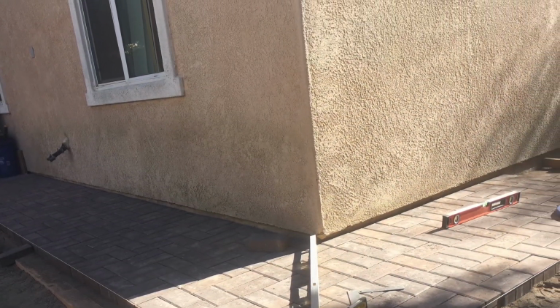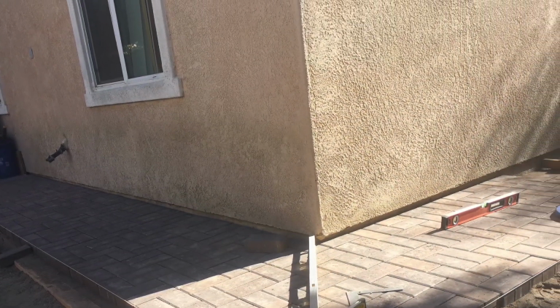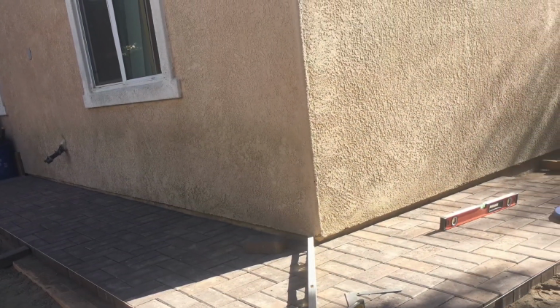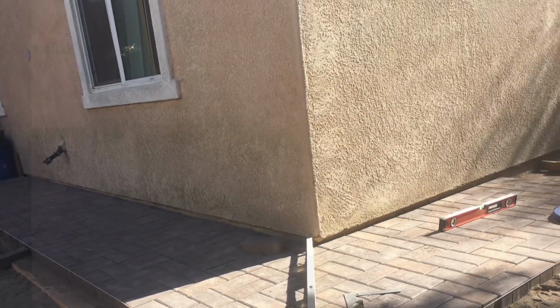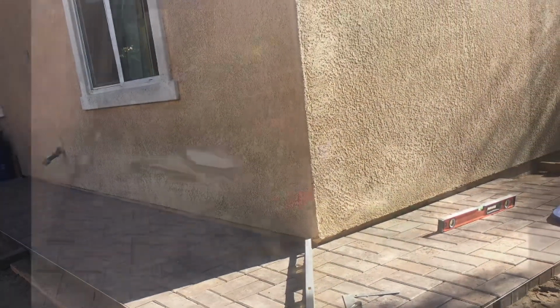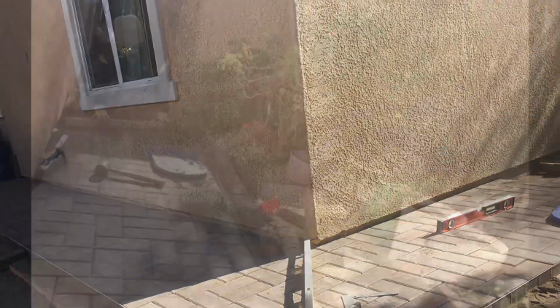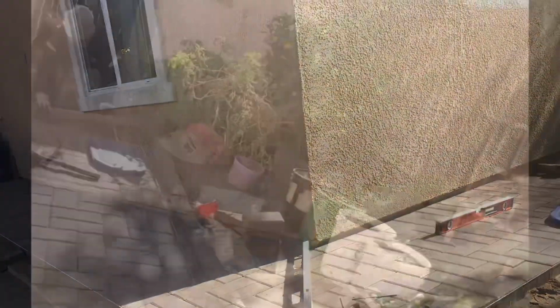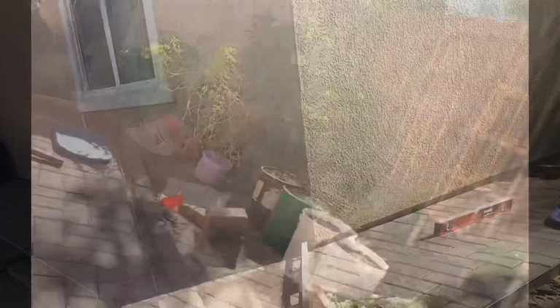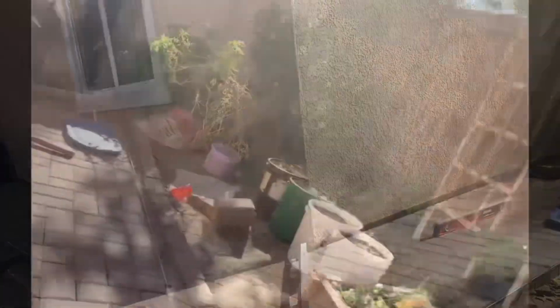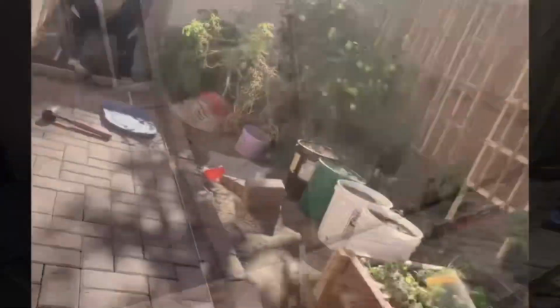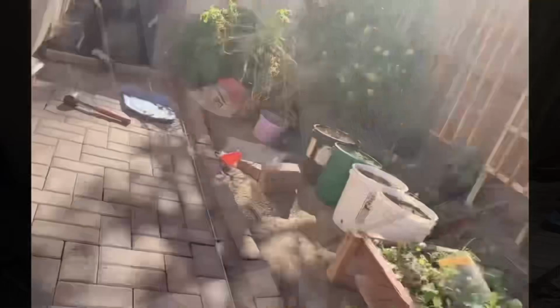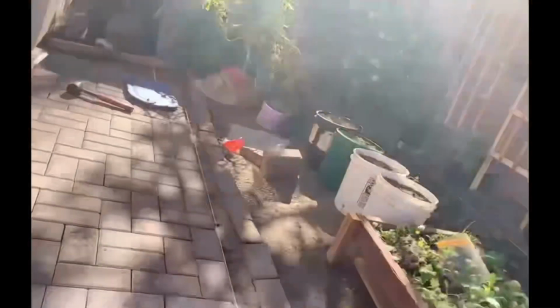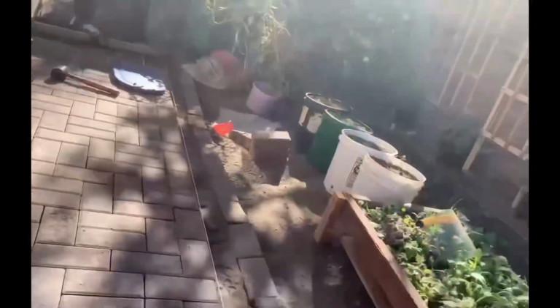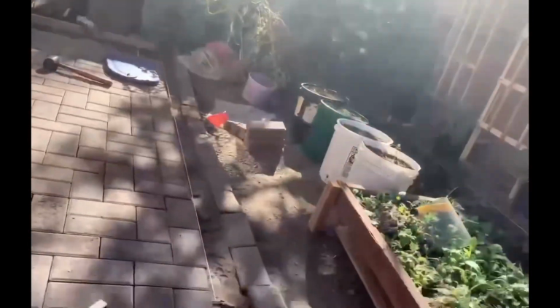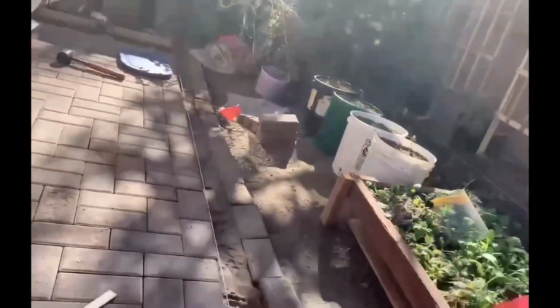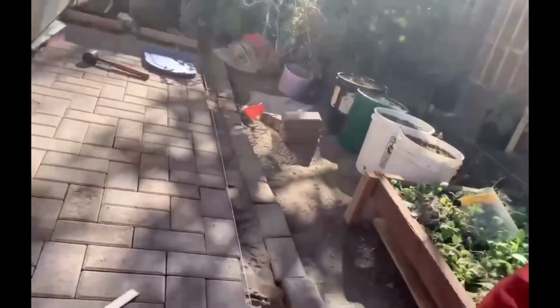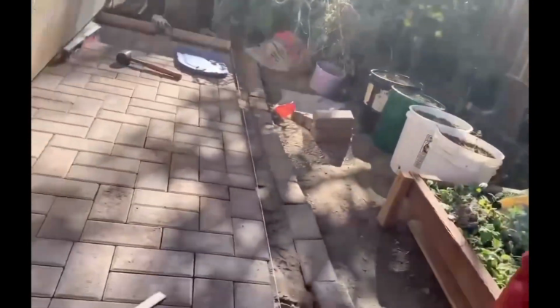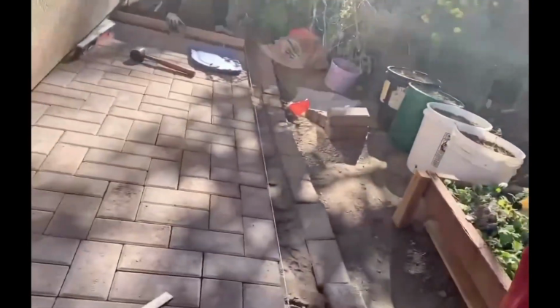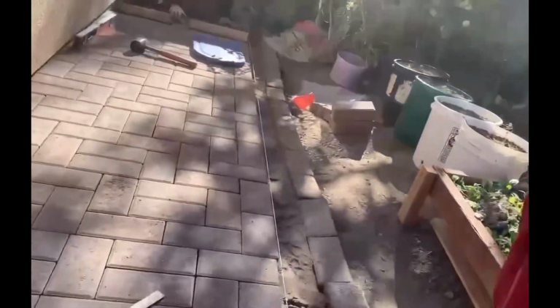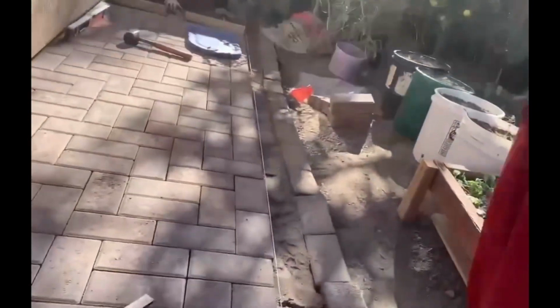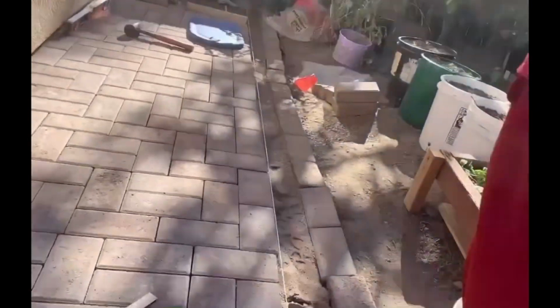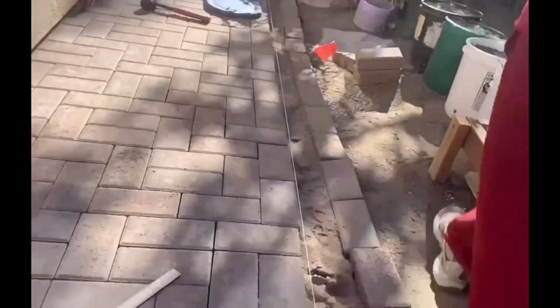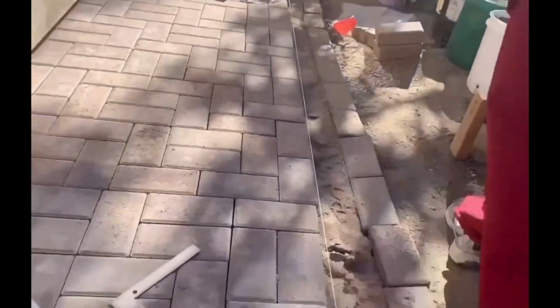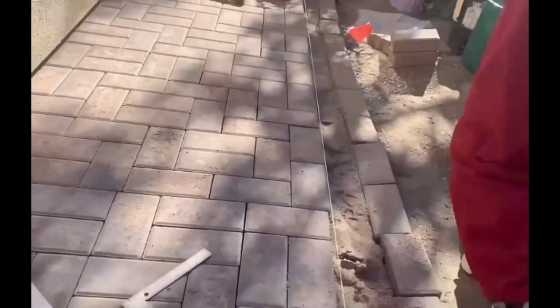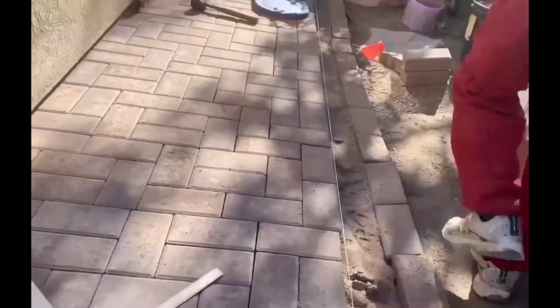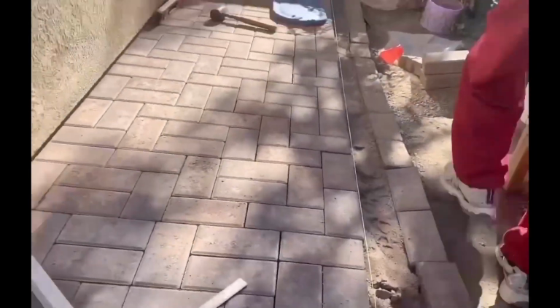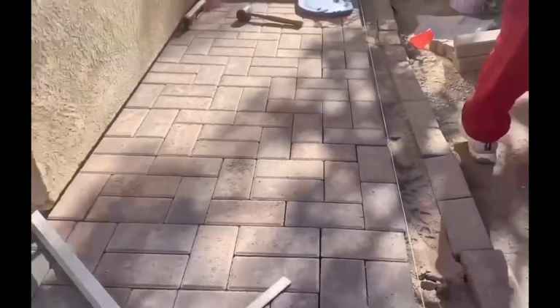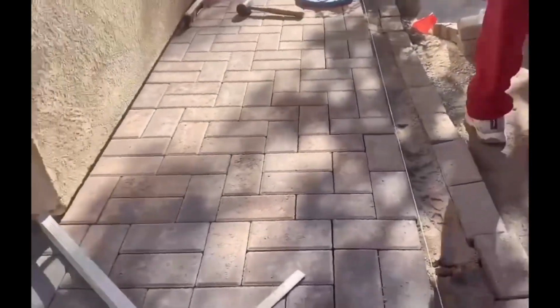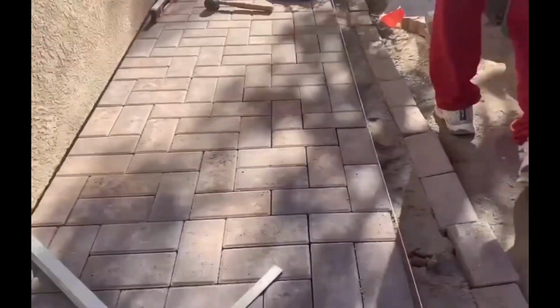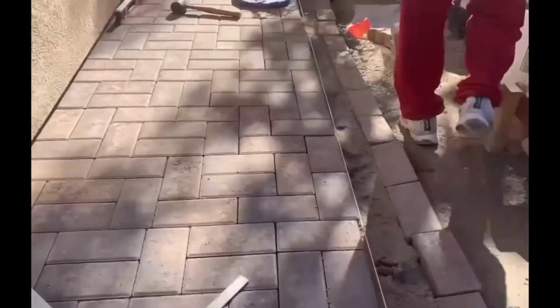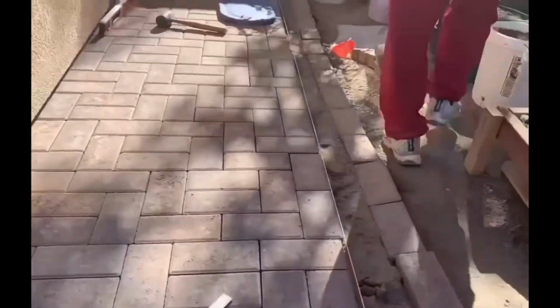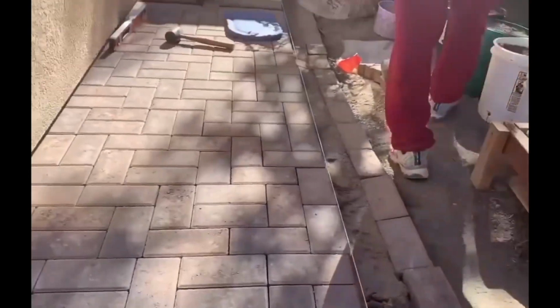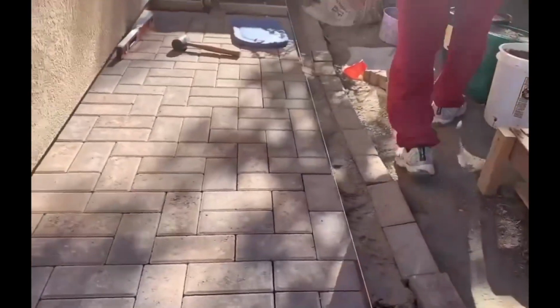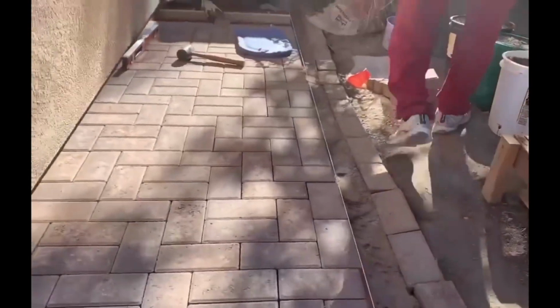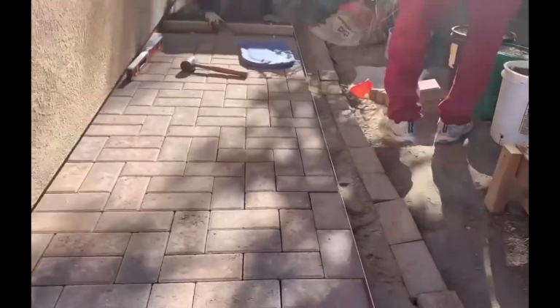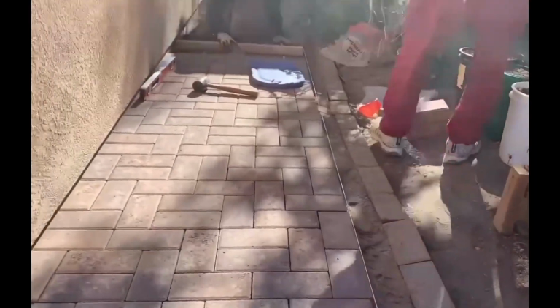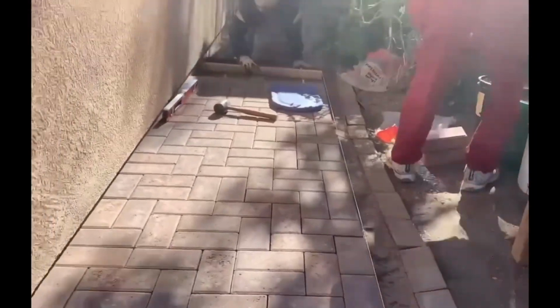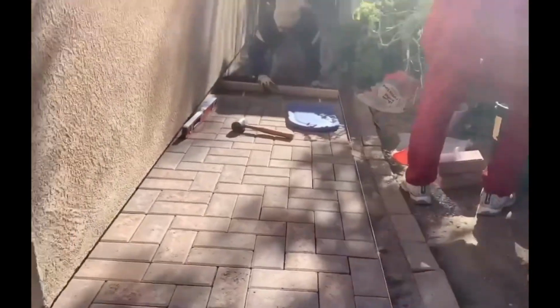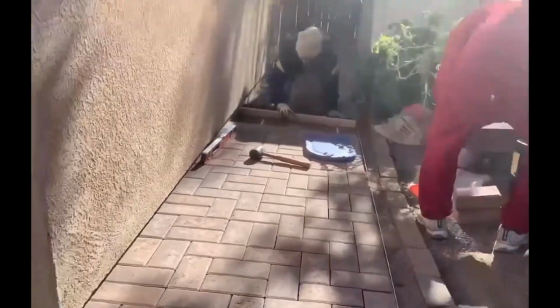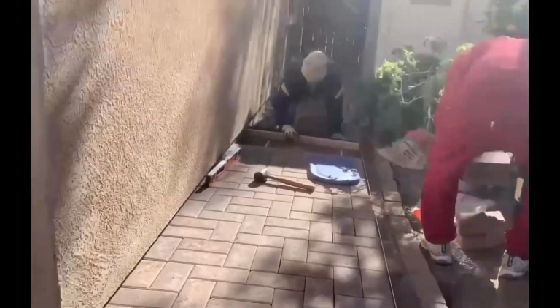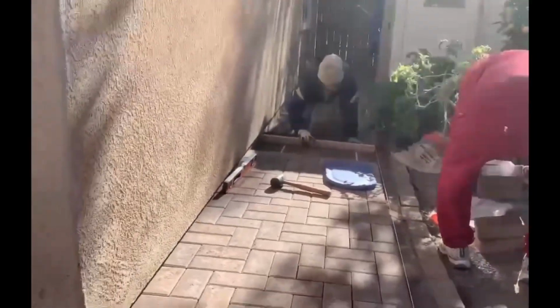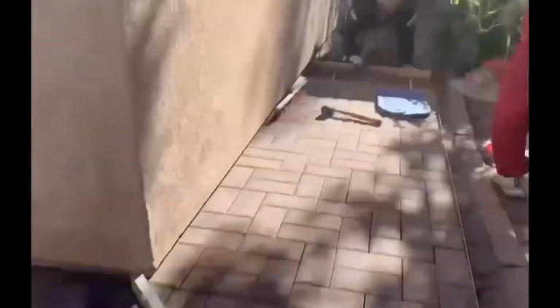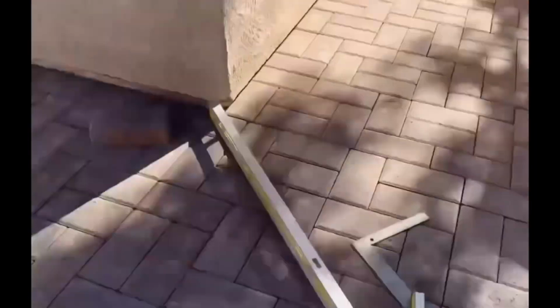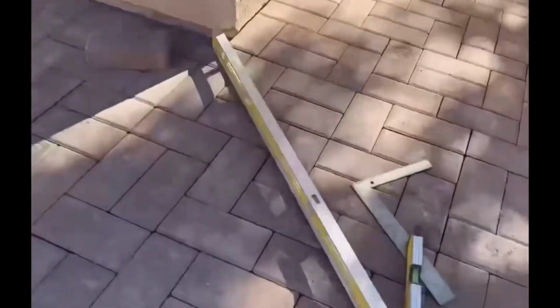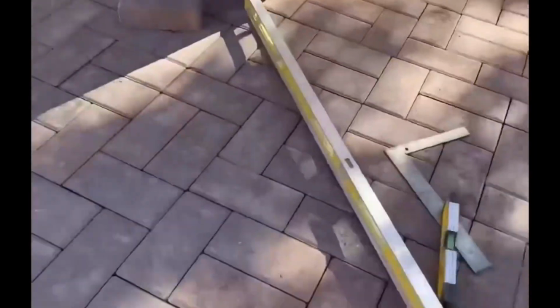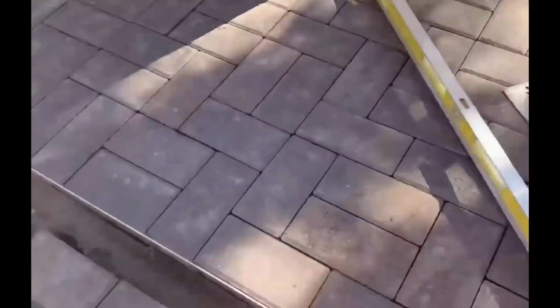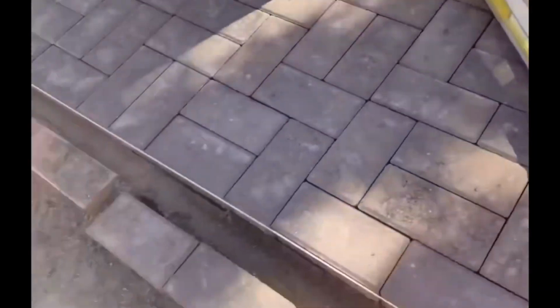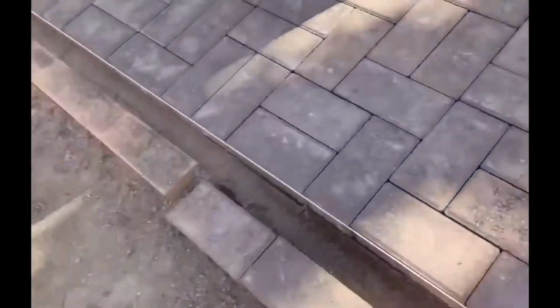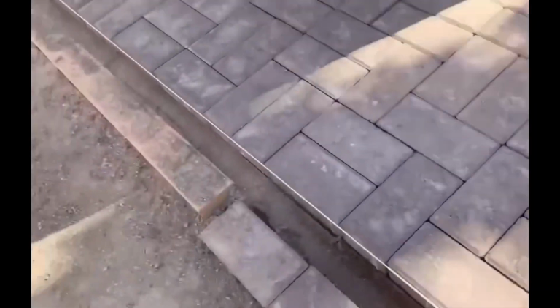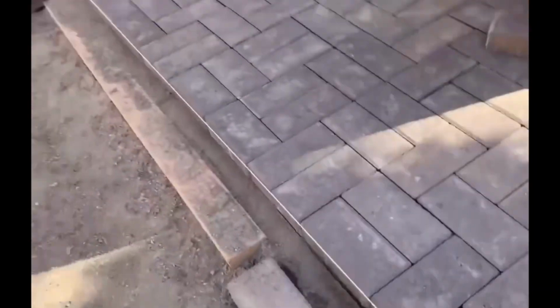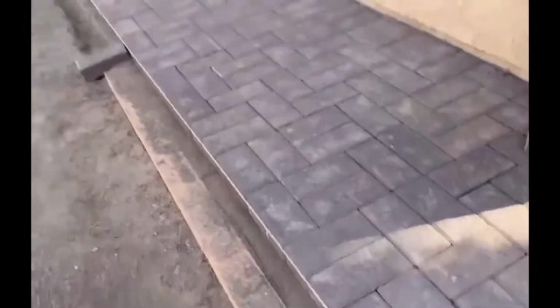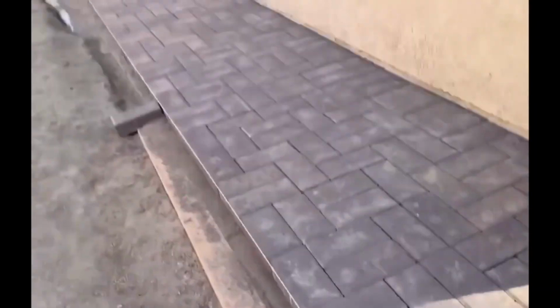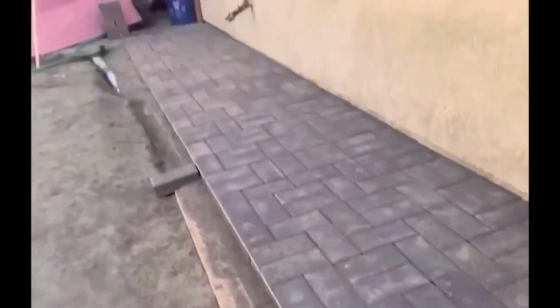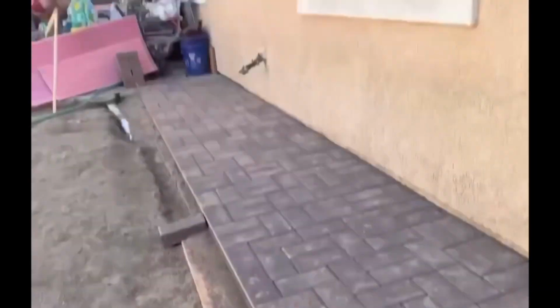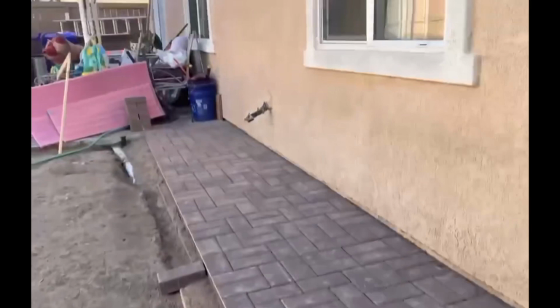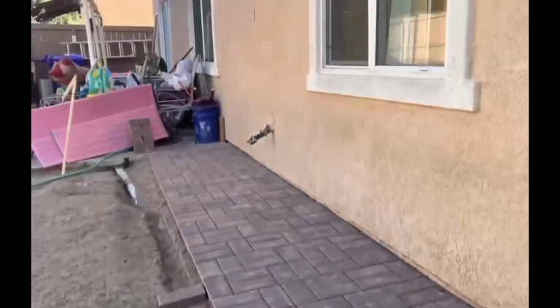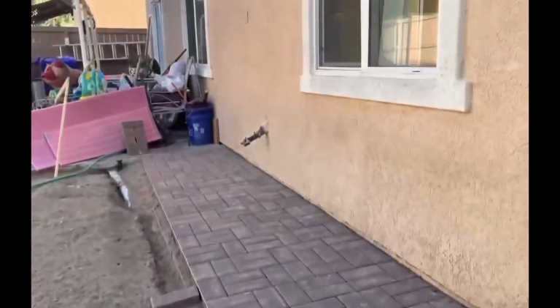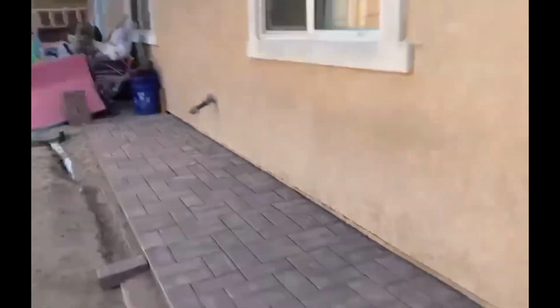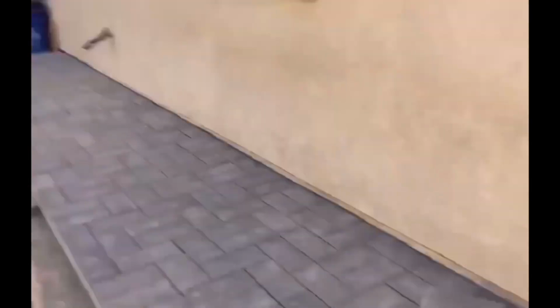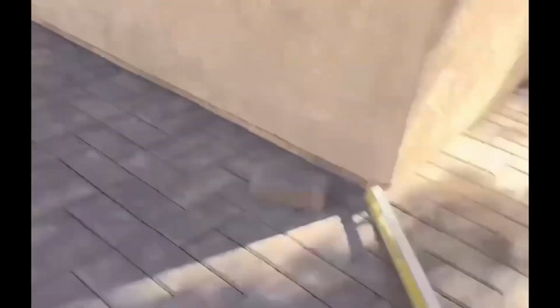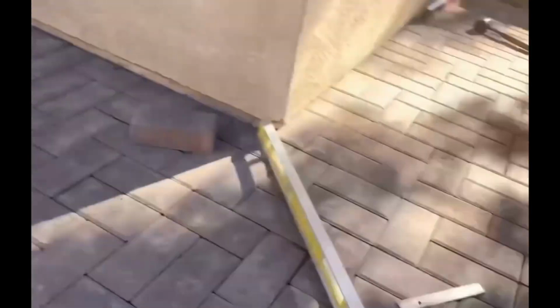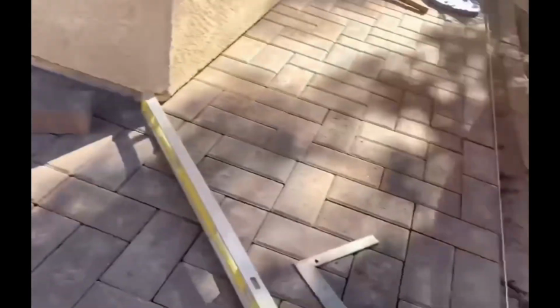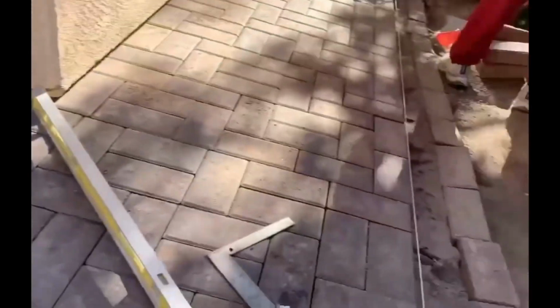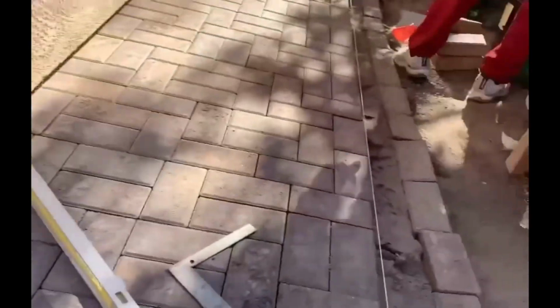Welcome back! Today I'm going to show you how my dad is putting in a walkway with pavers.